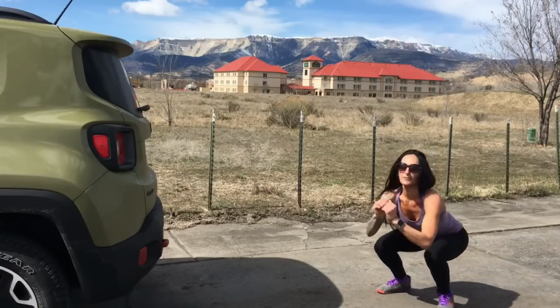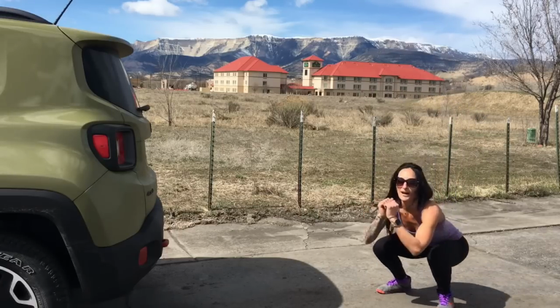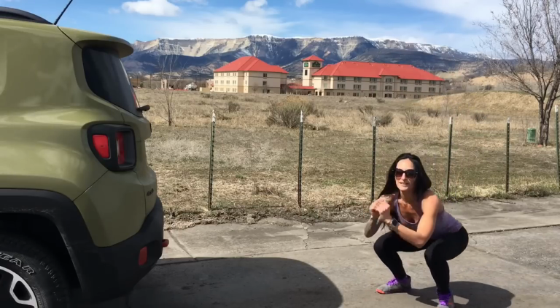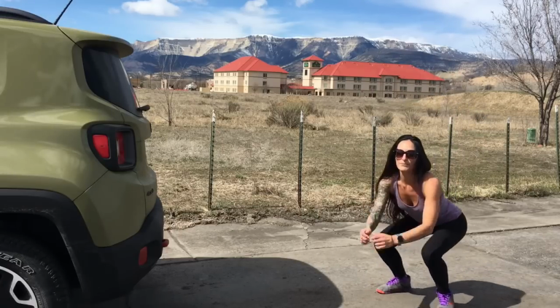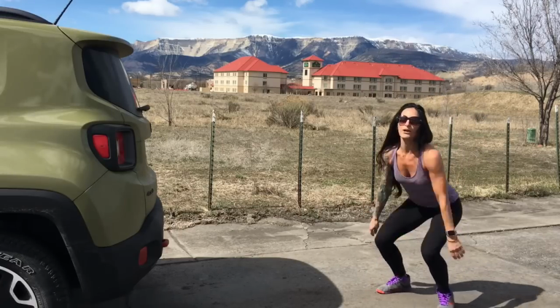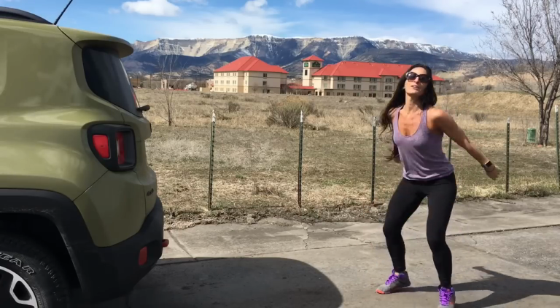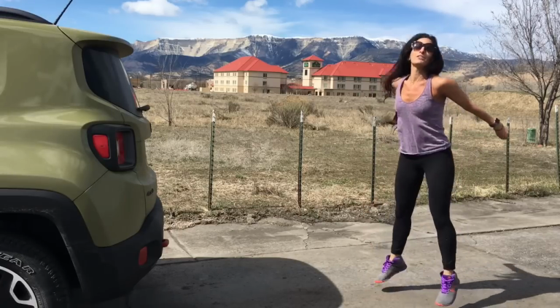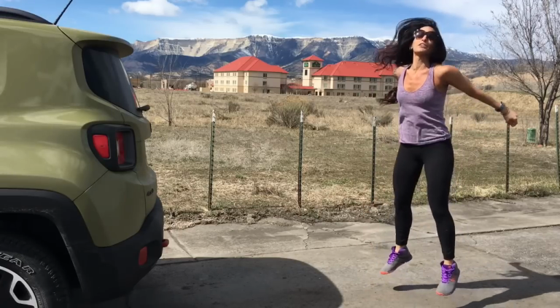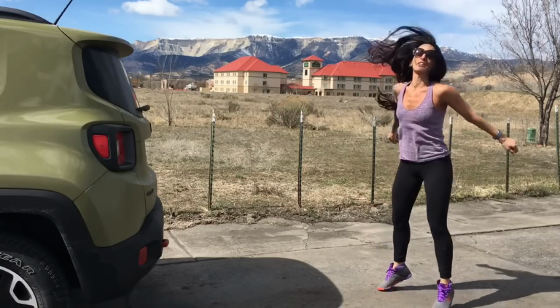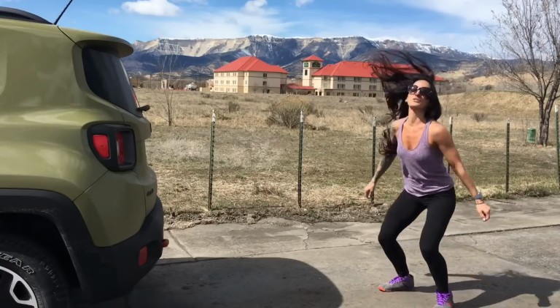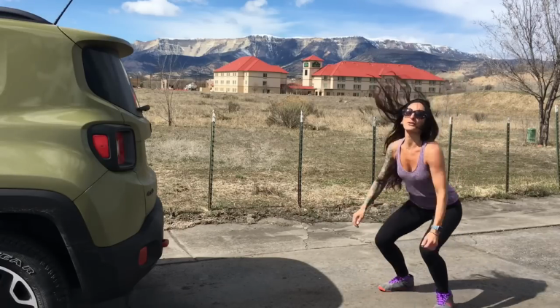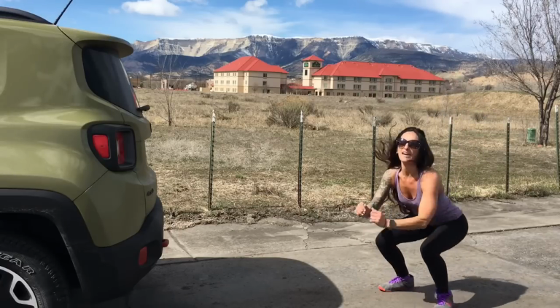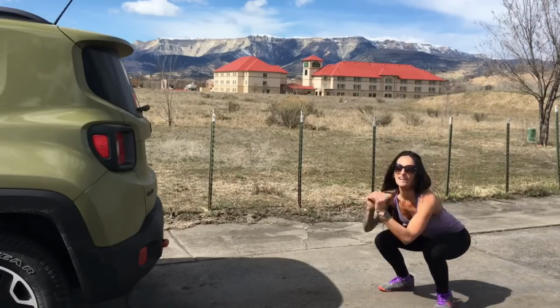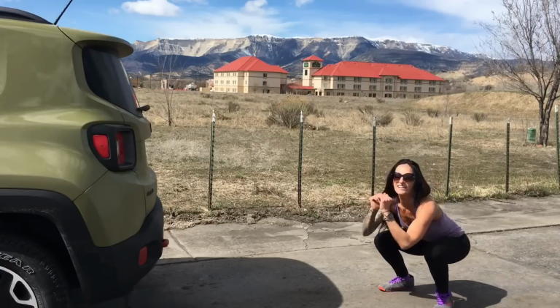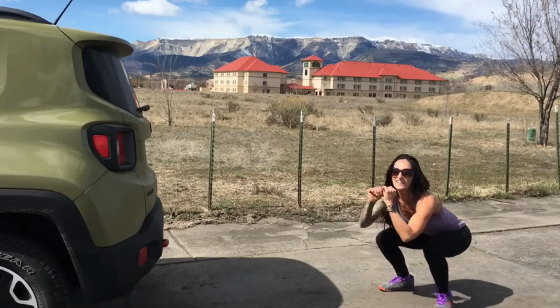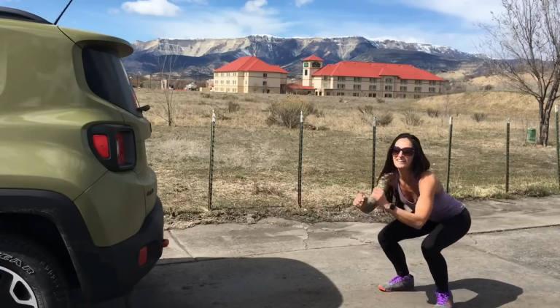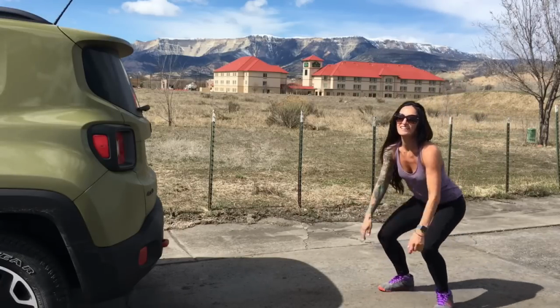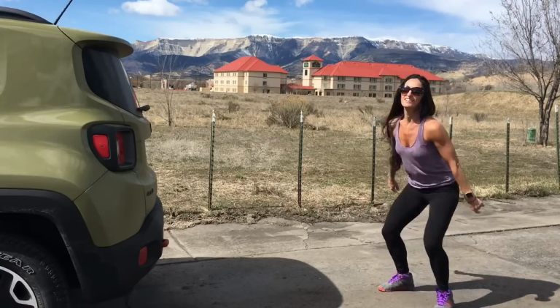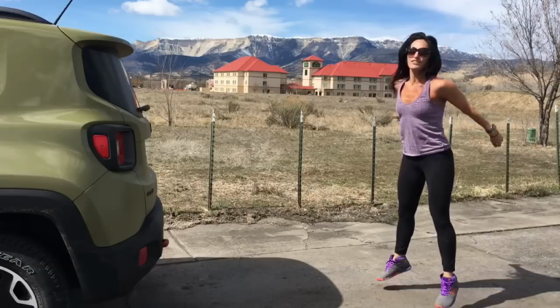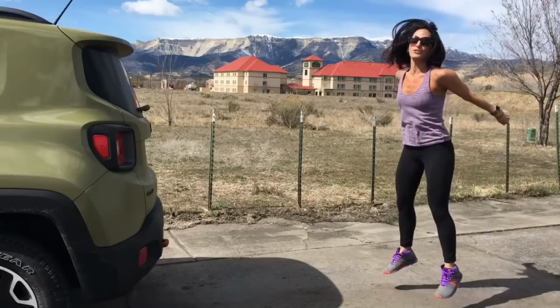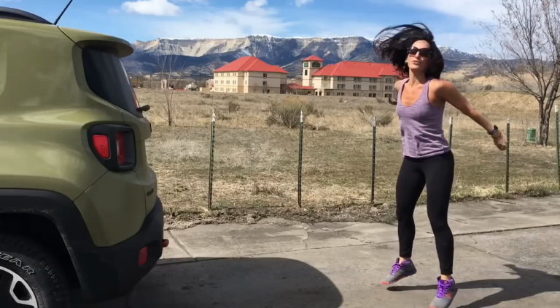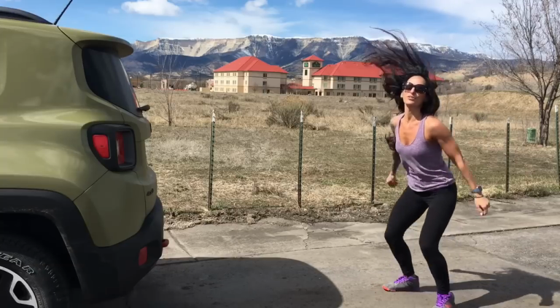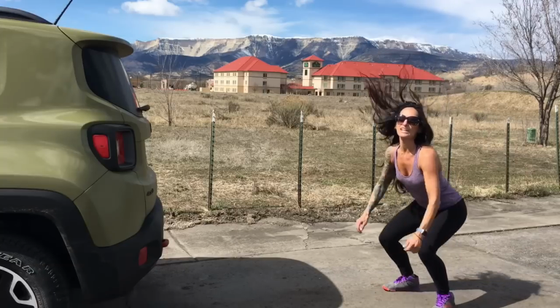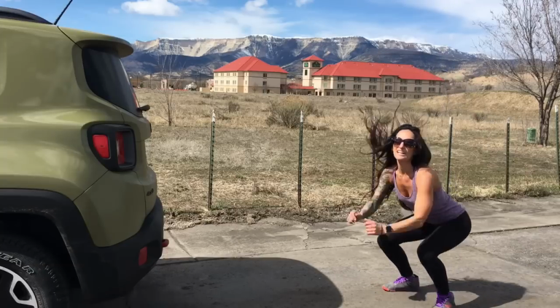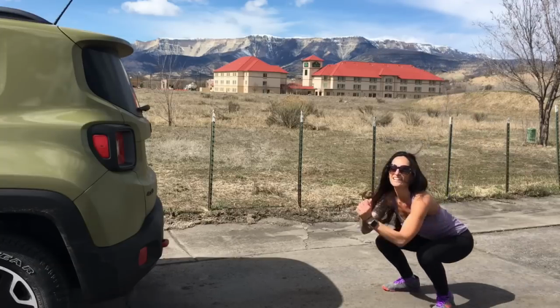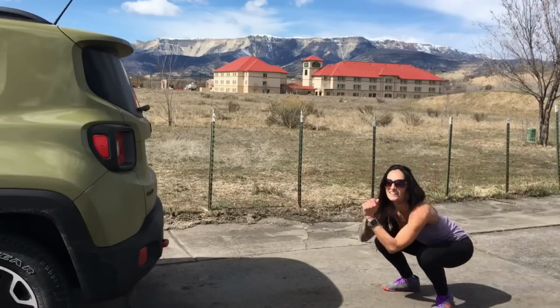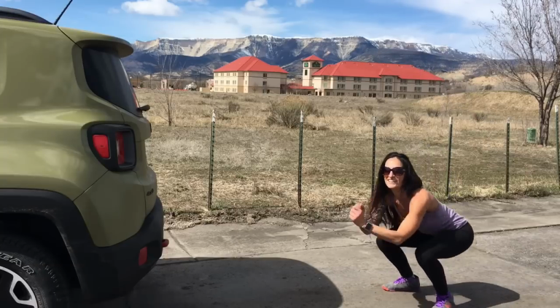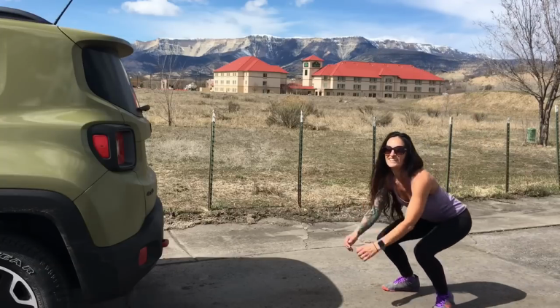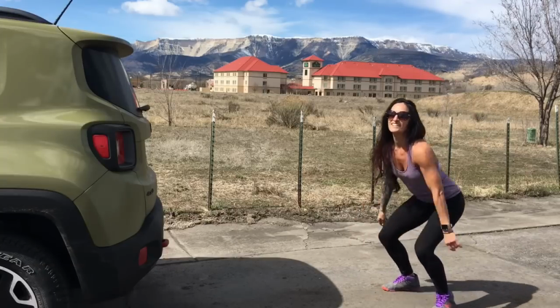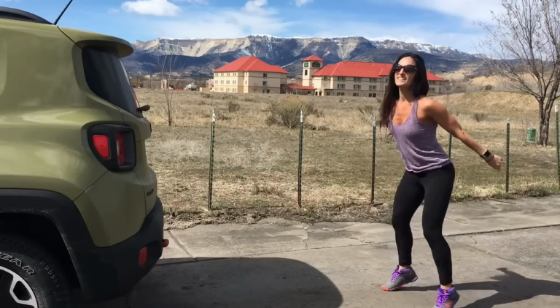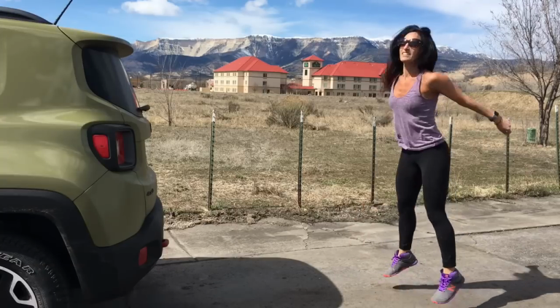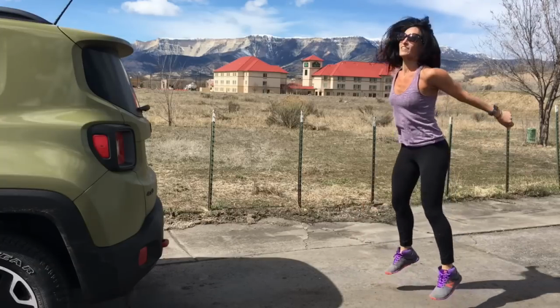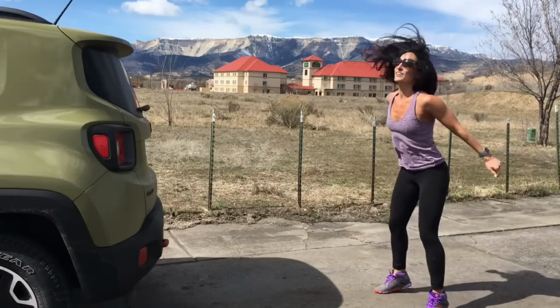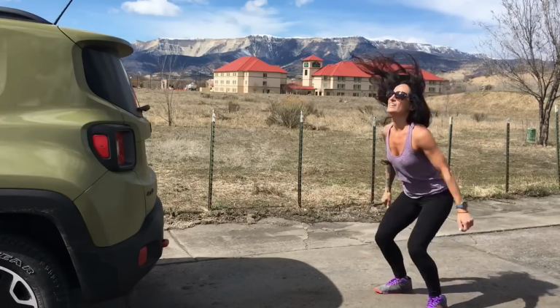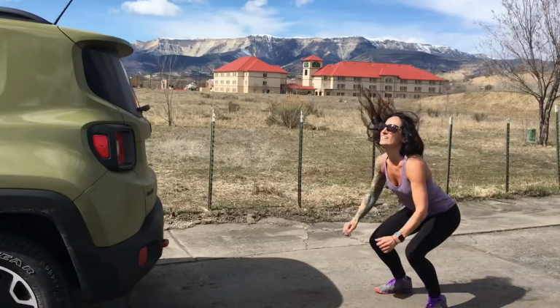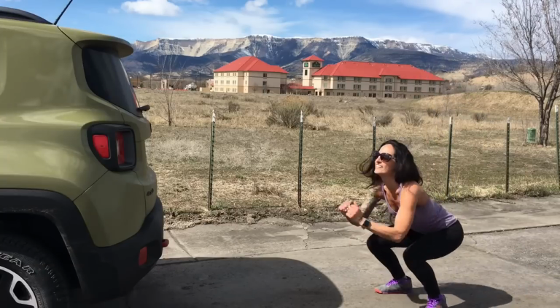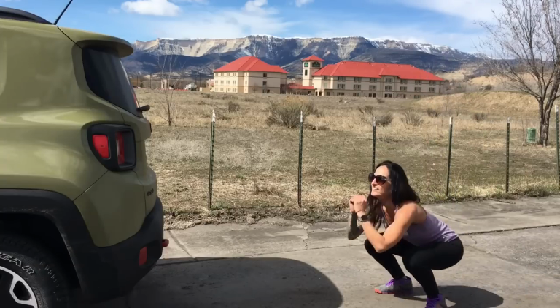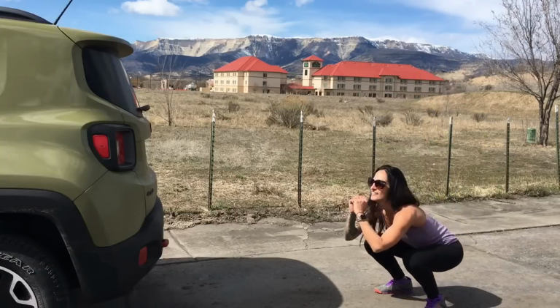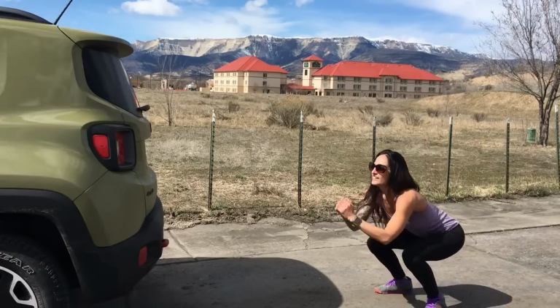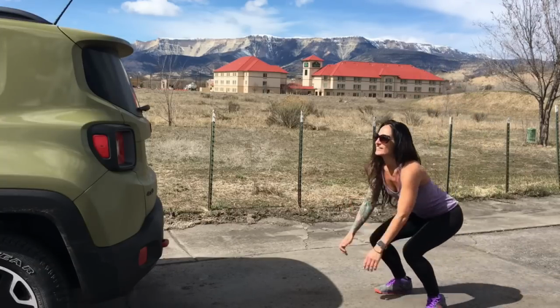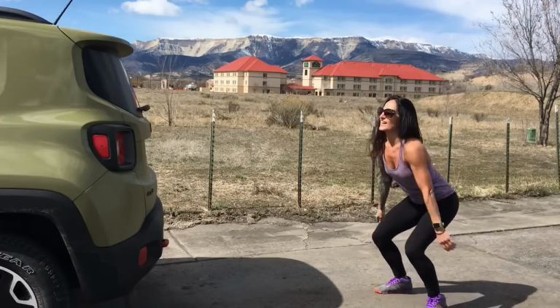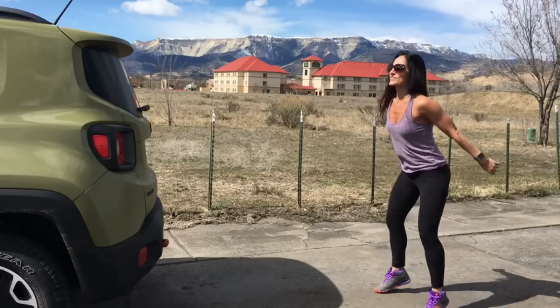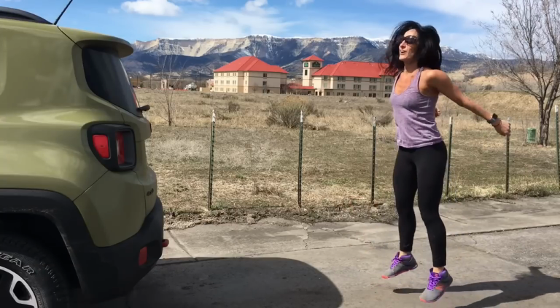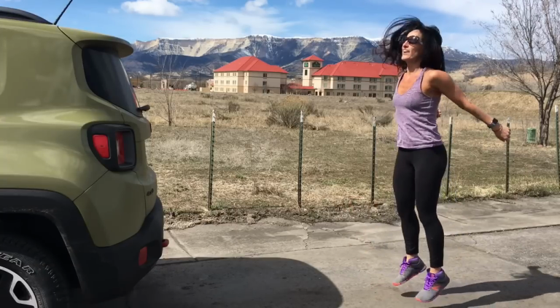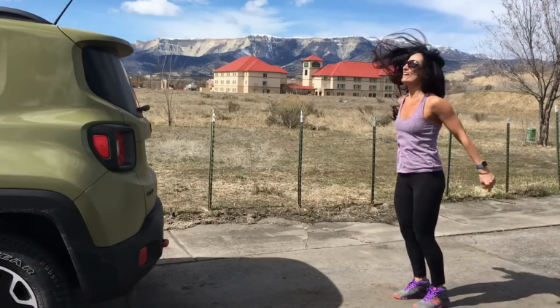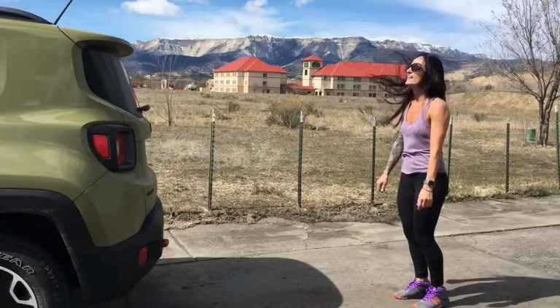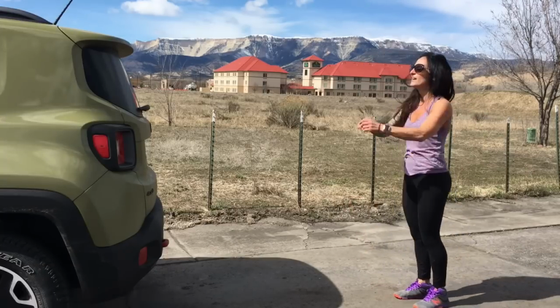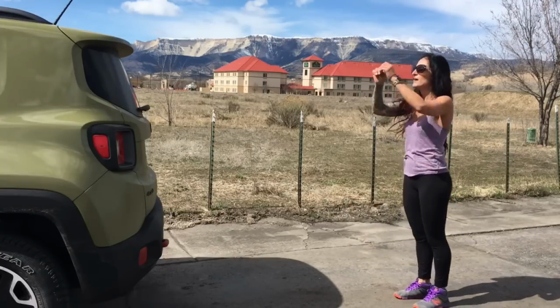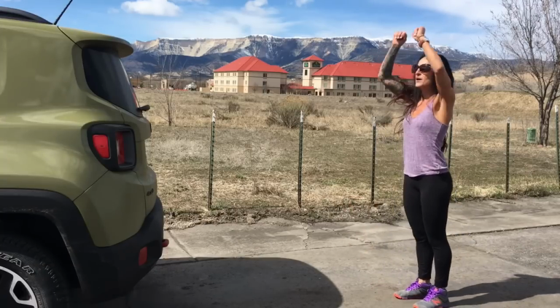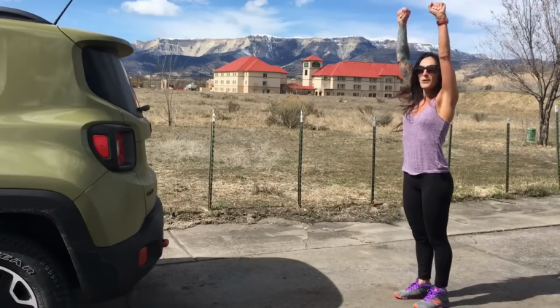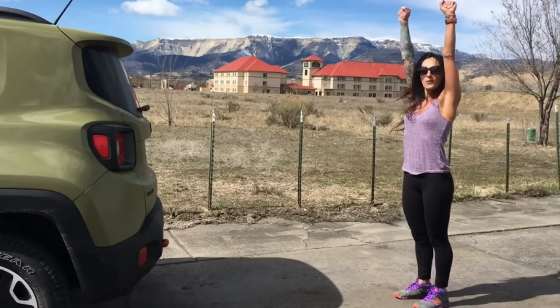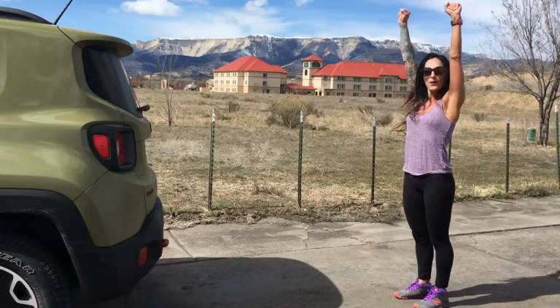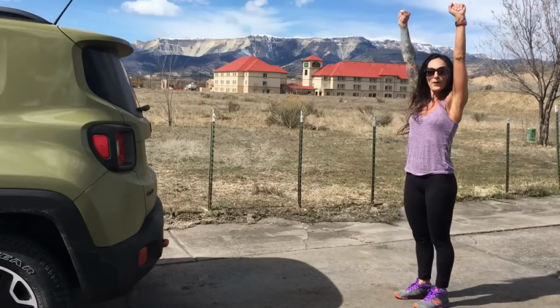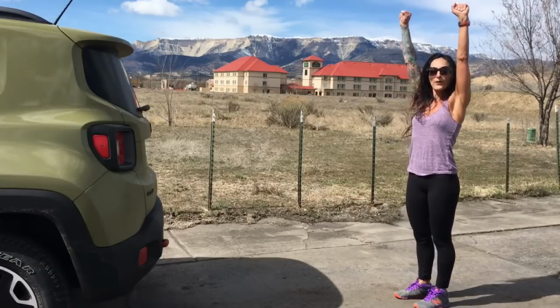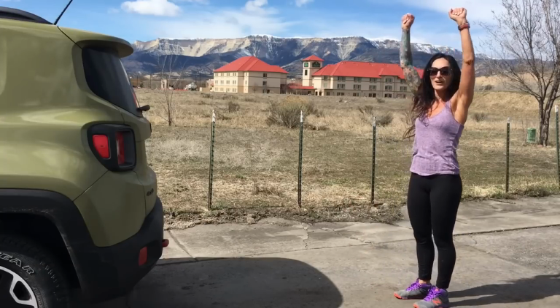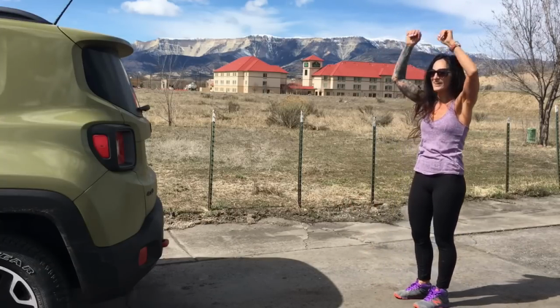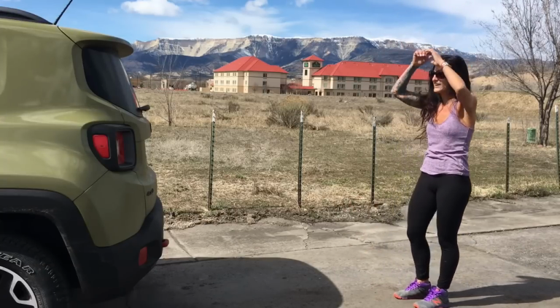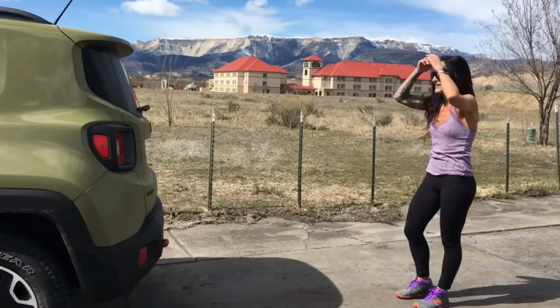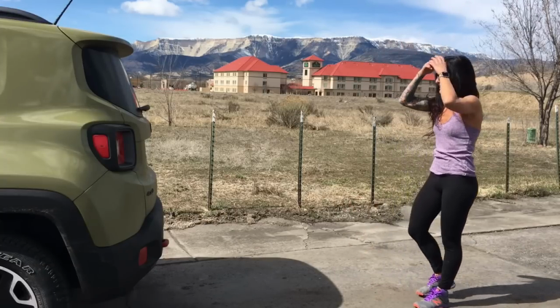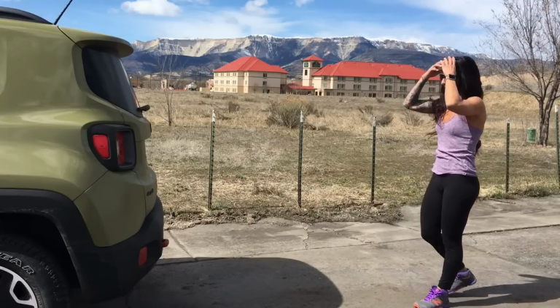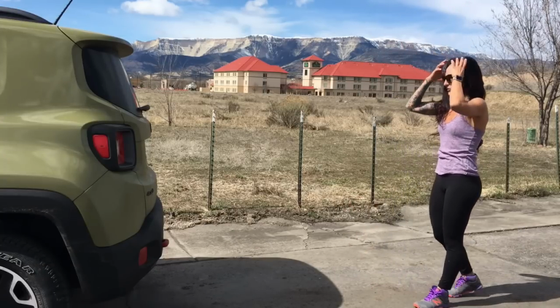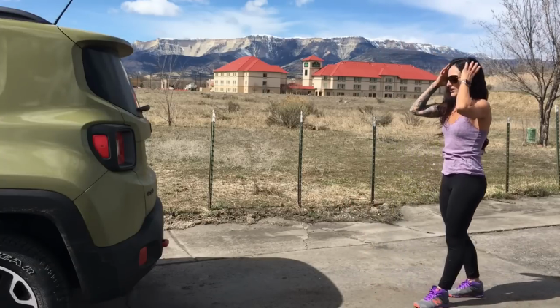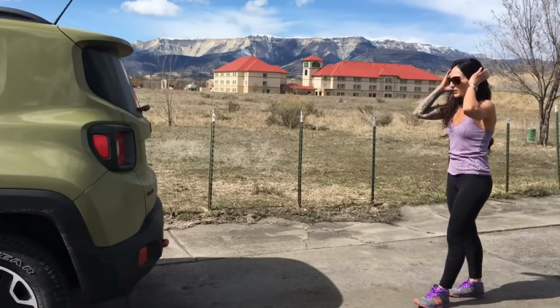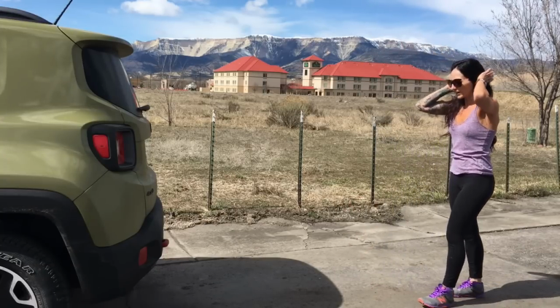Keep going, you're looking great. Let's do three, two, last one. Woohoo! Great work.